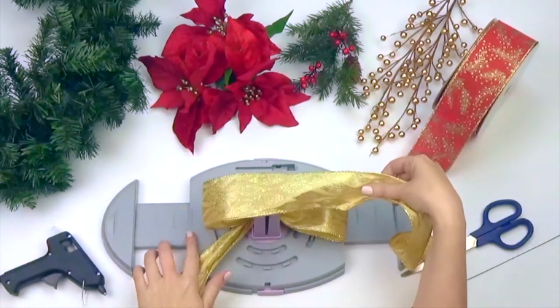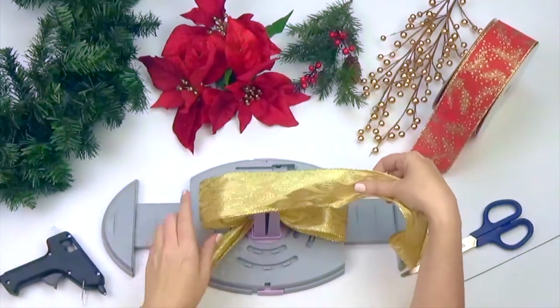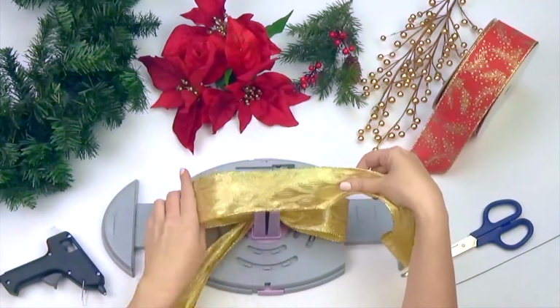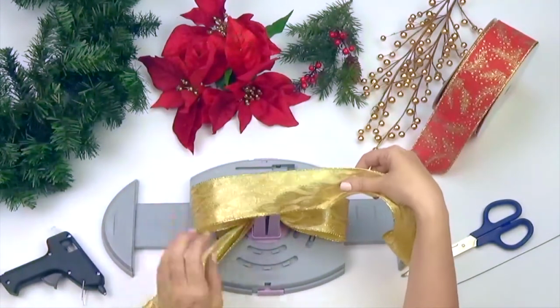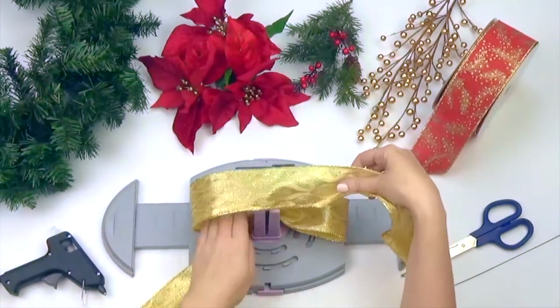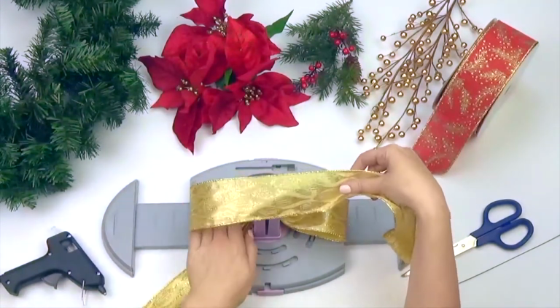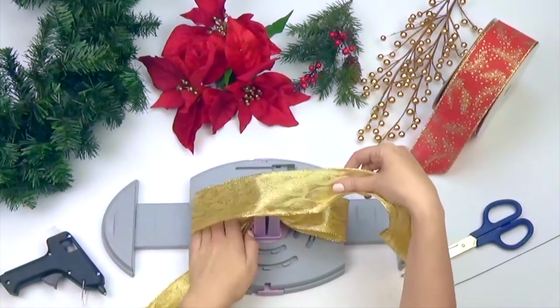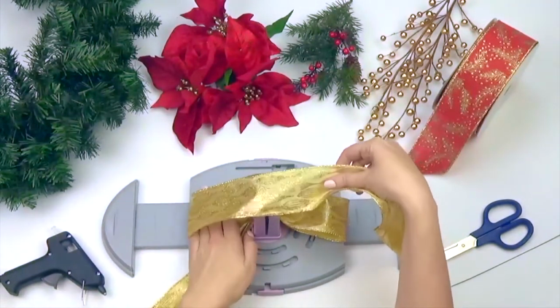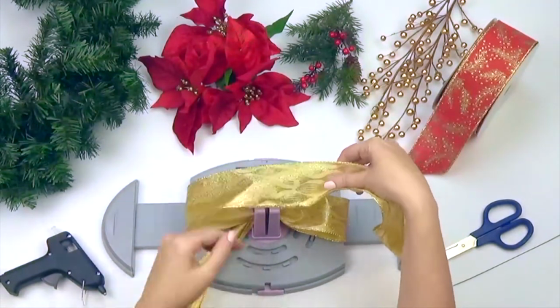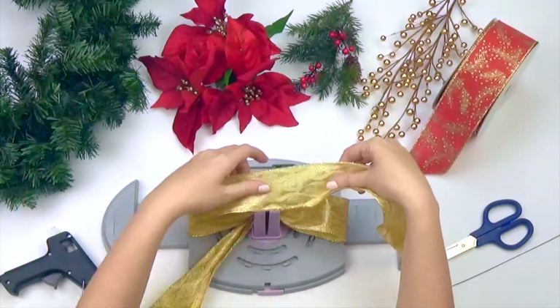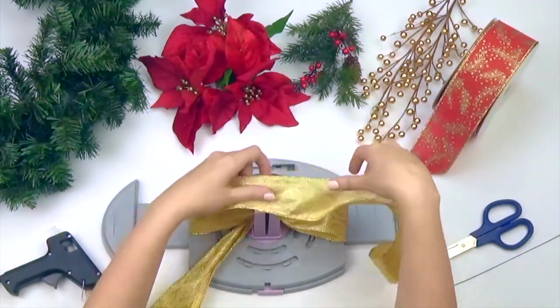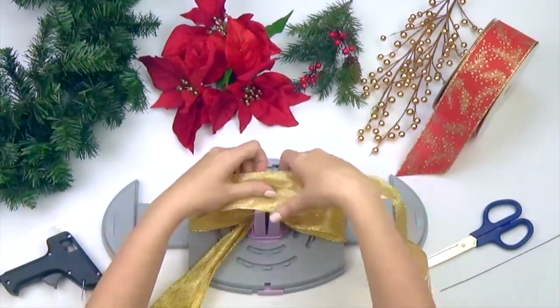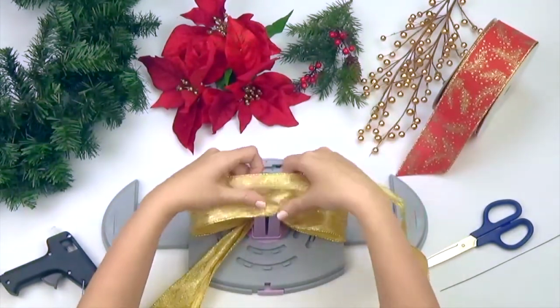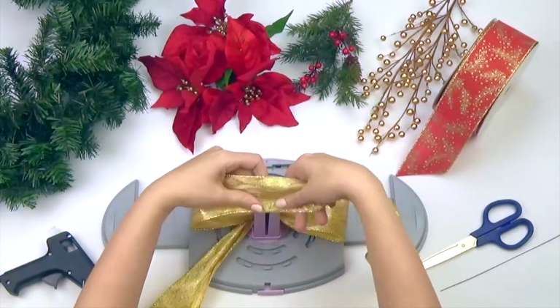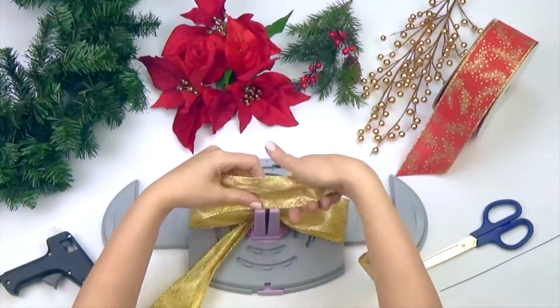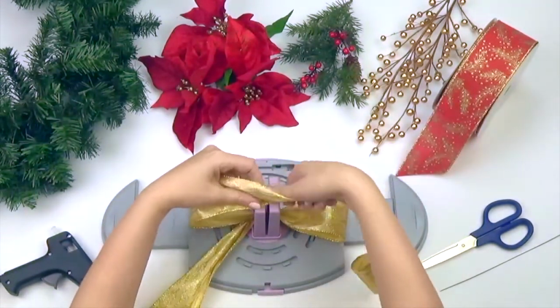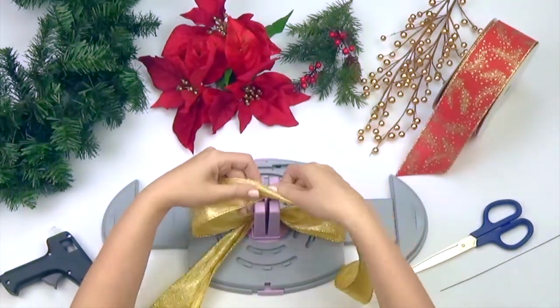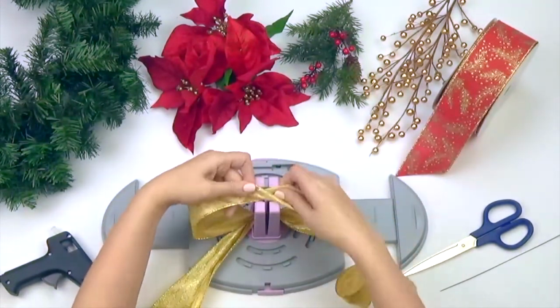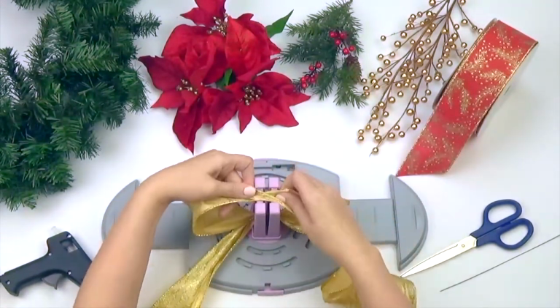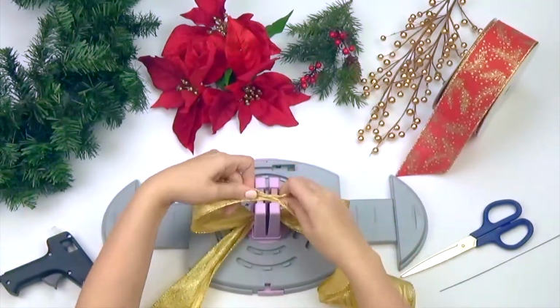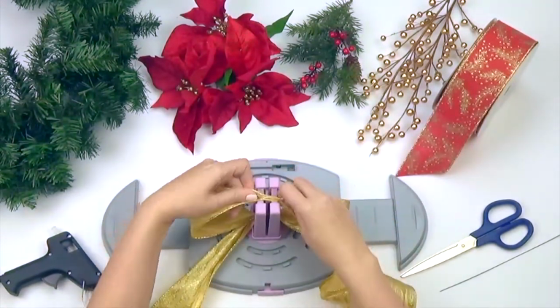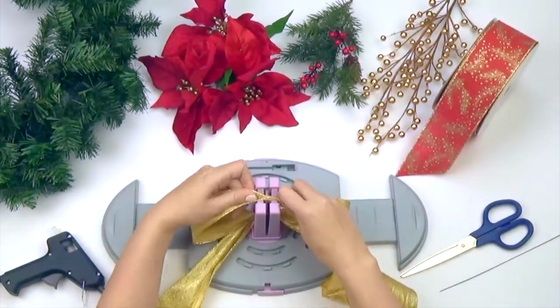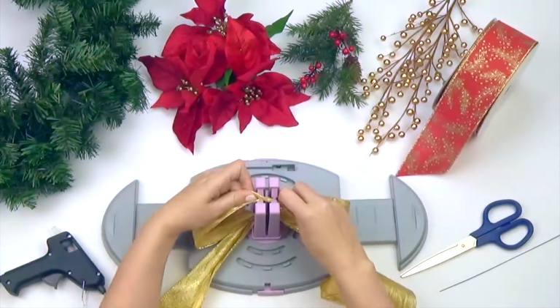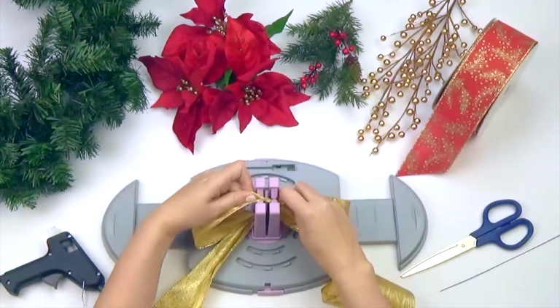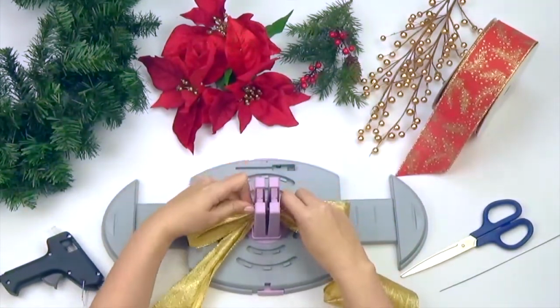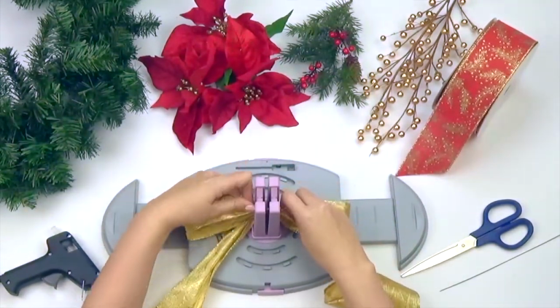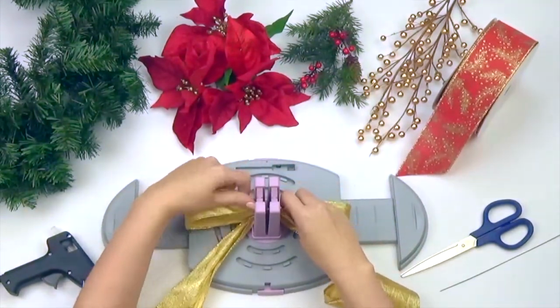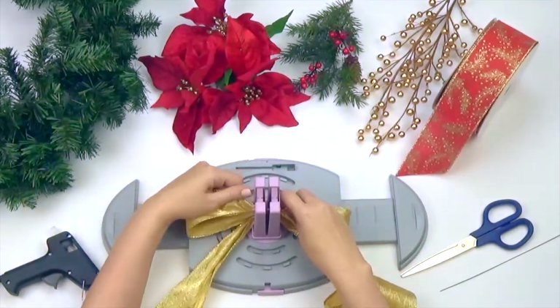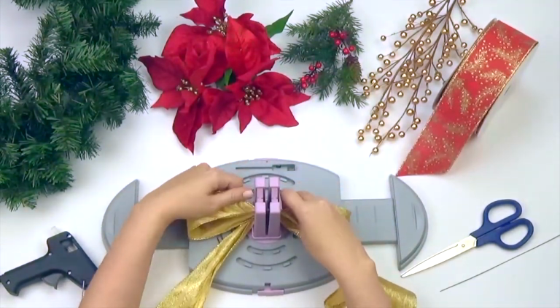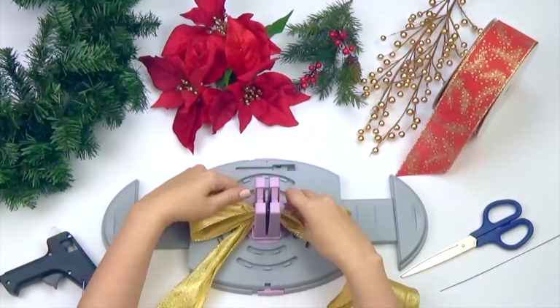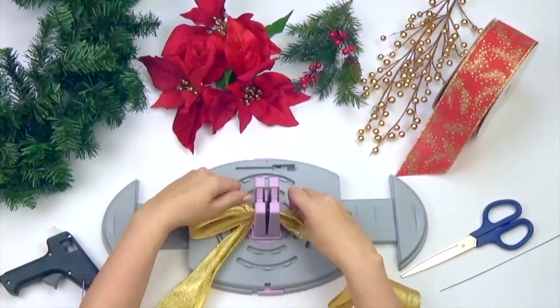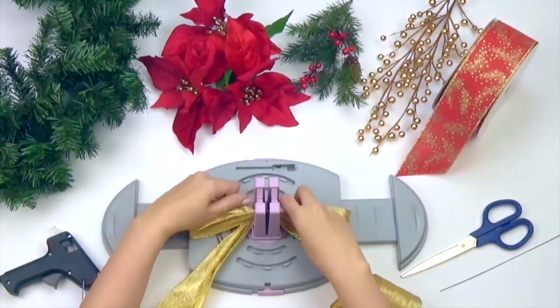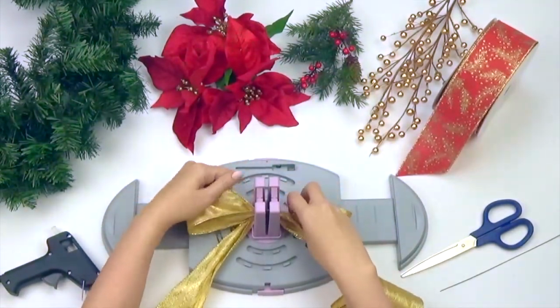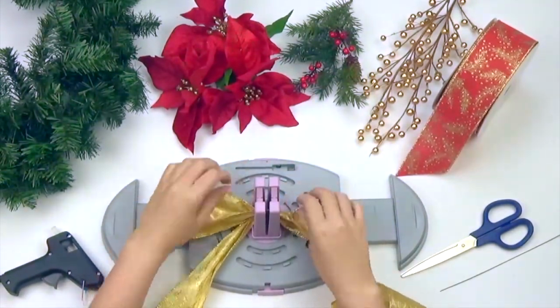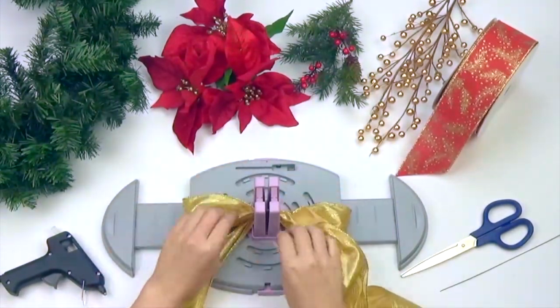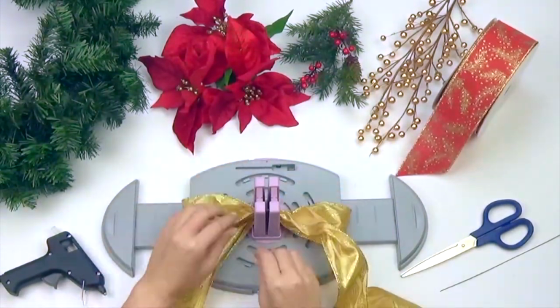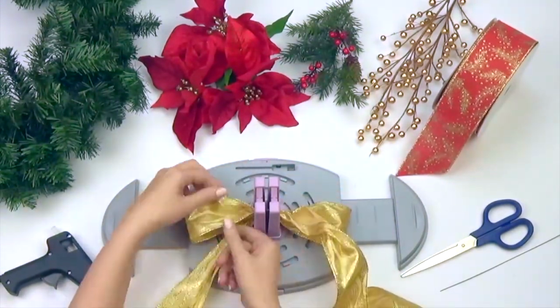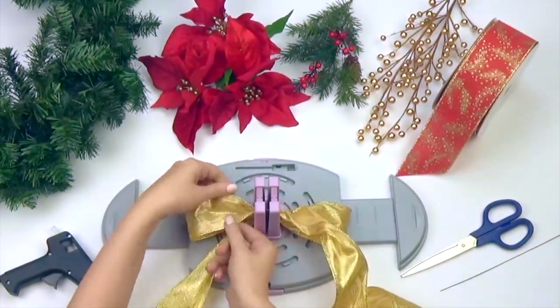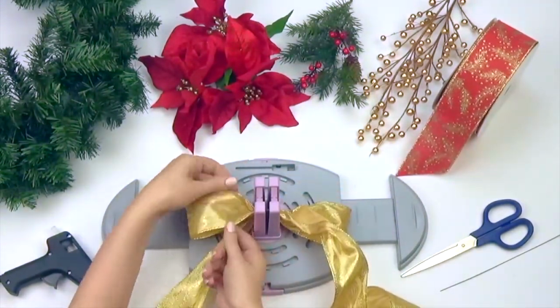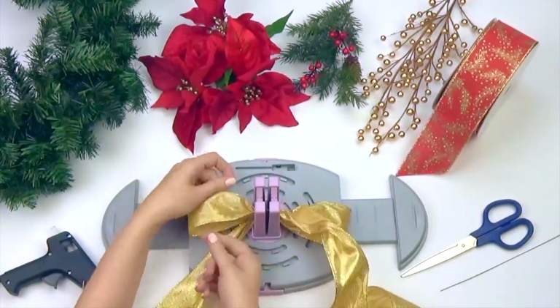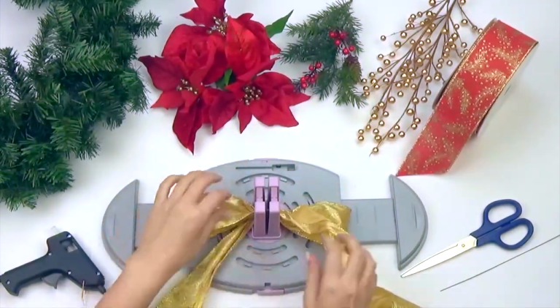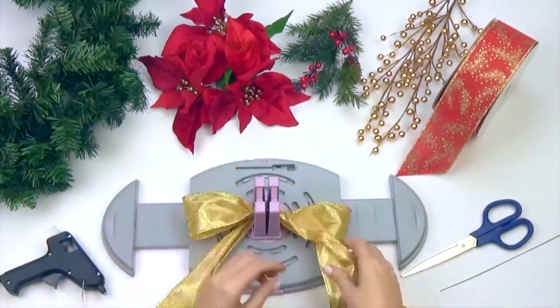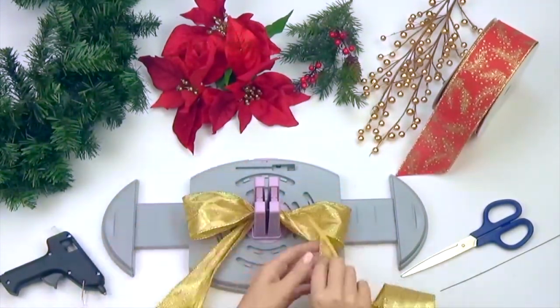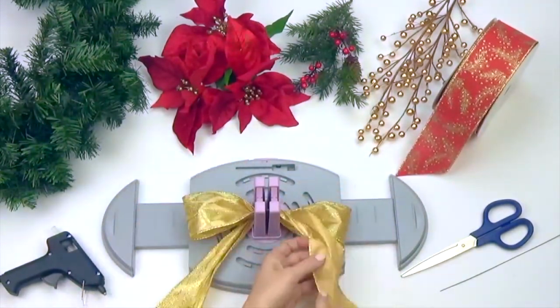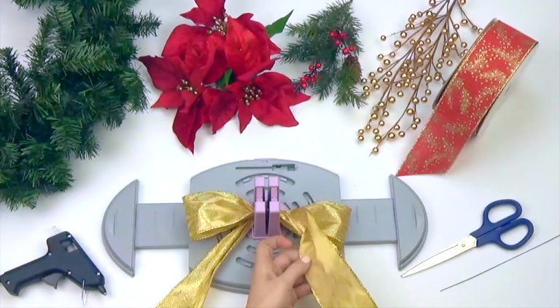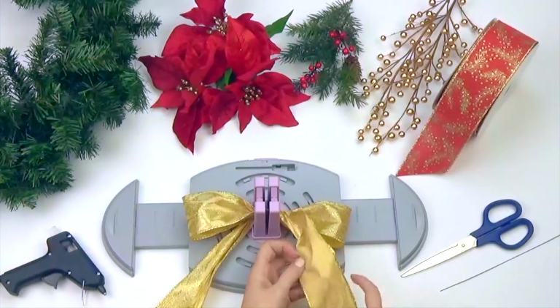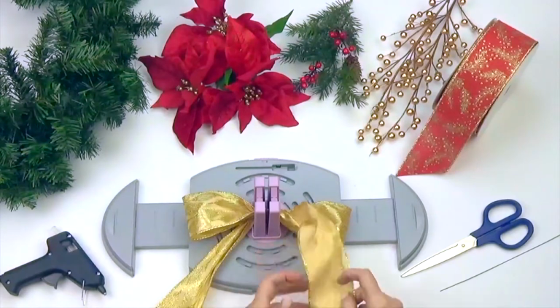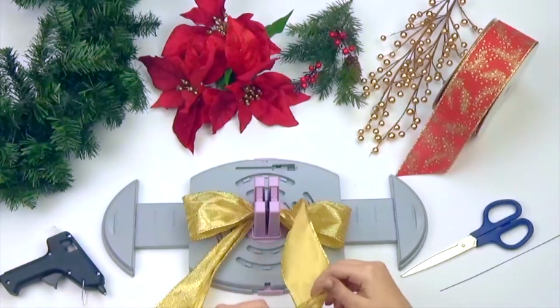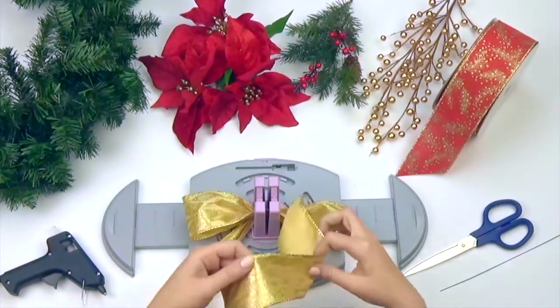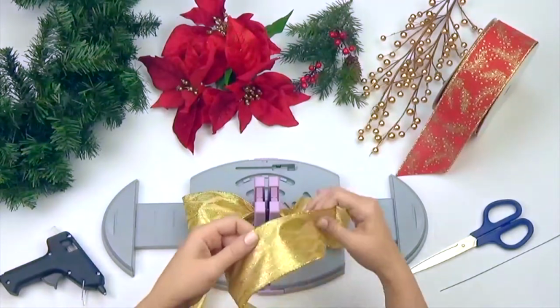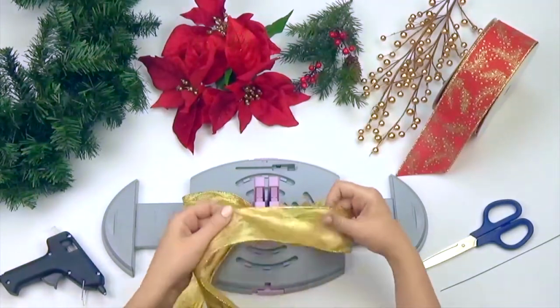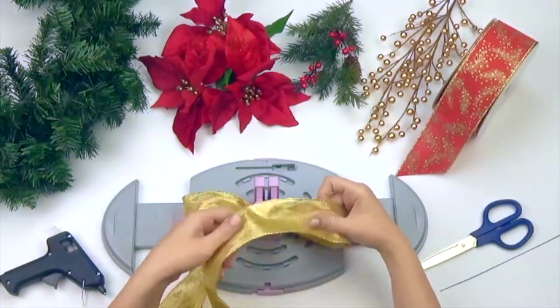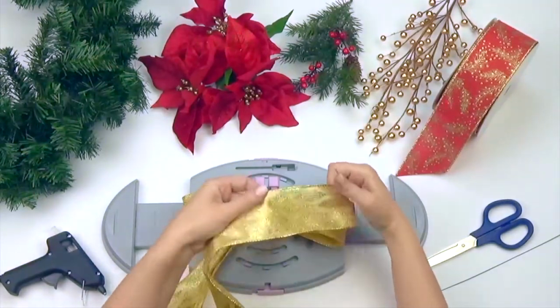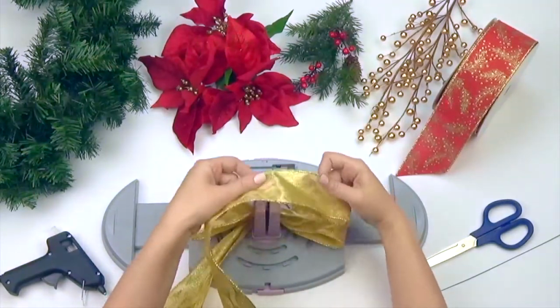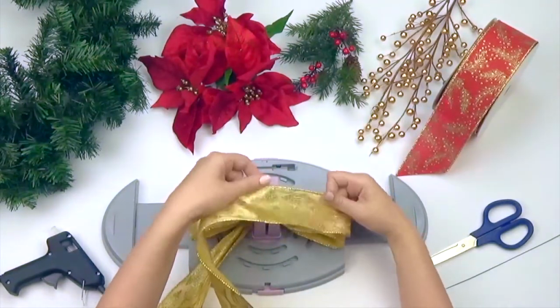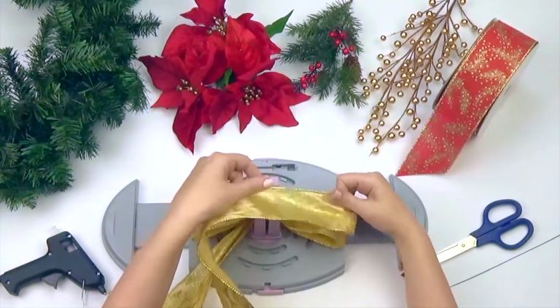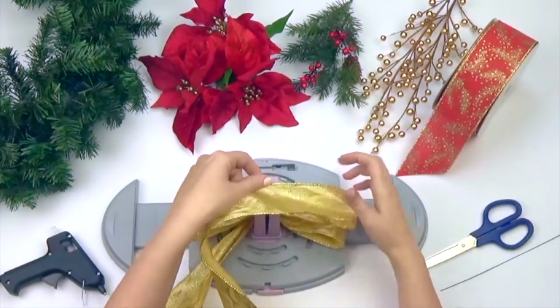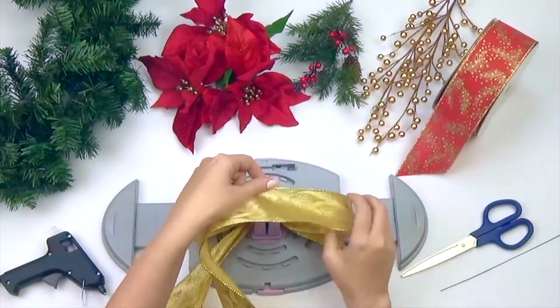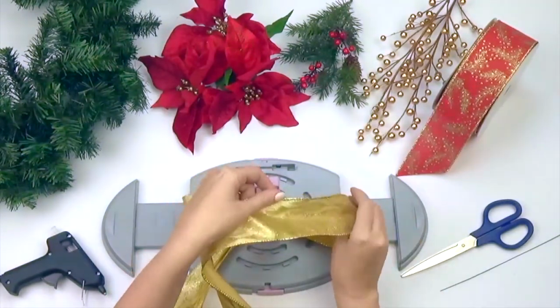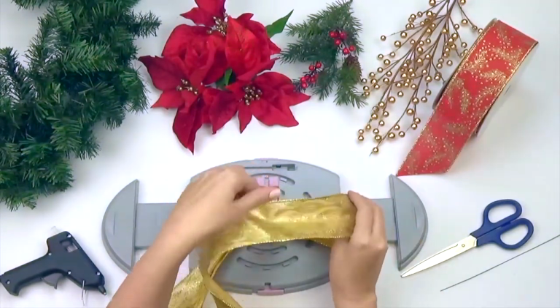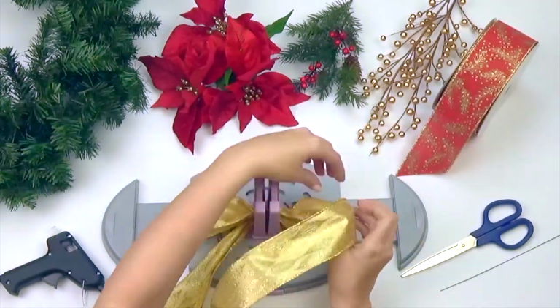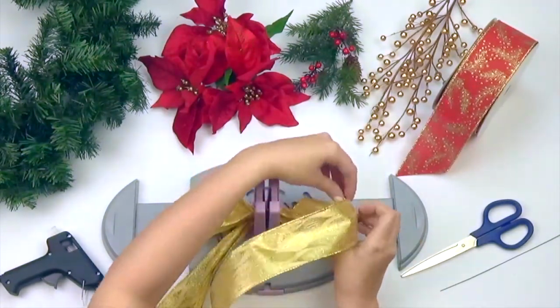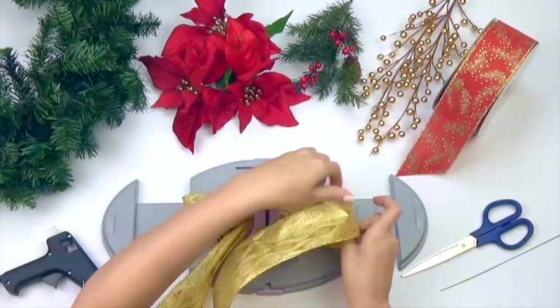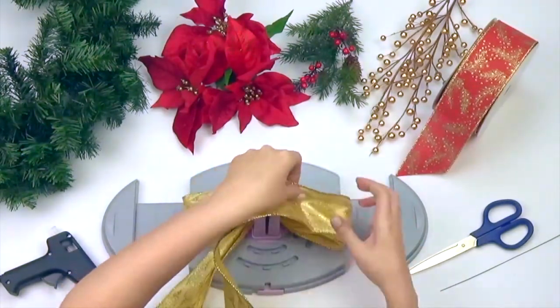For this particular project, we are using two ribbons with a traditional Christmas look, both in 1.5 inch widths.